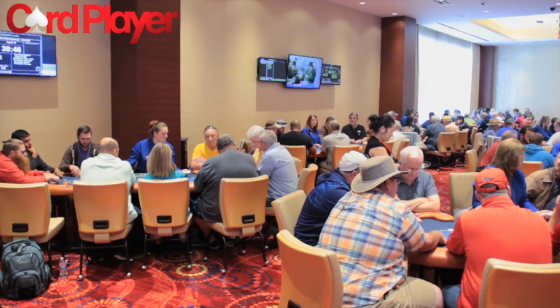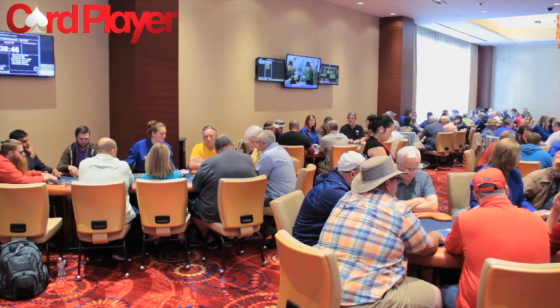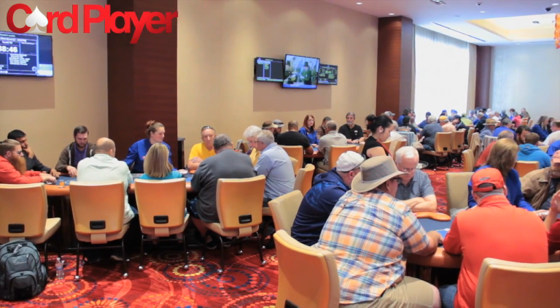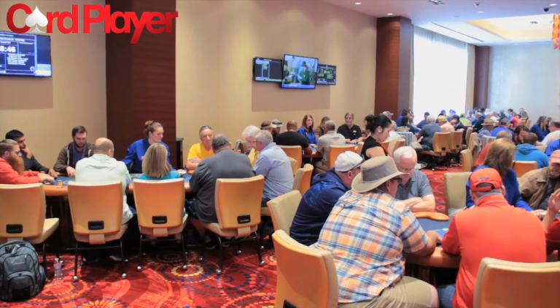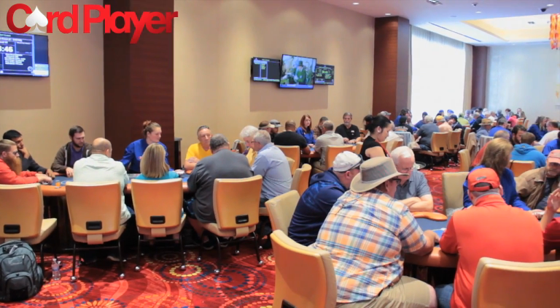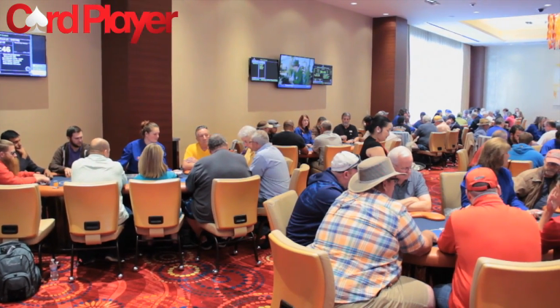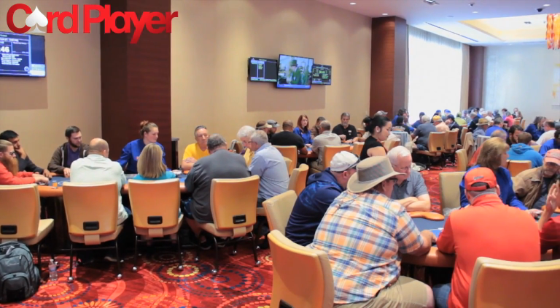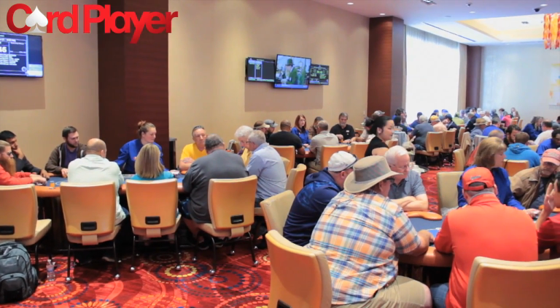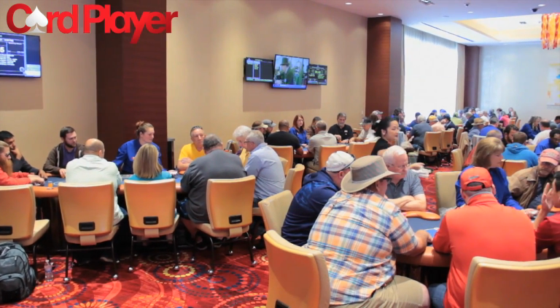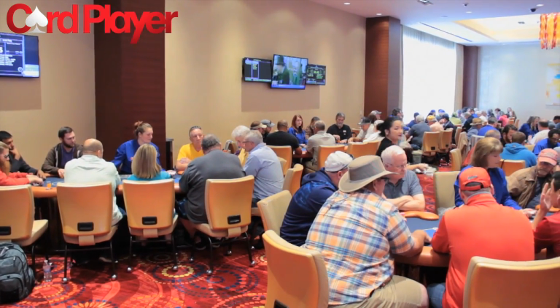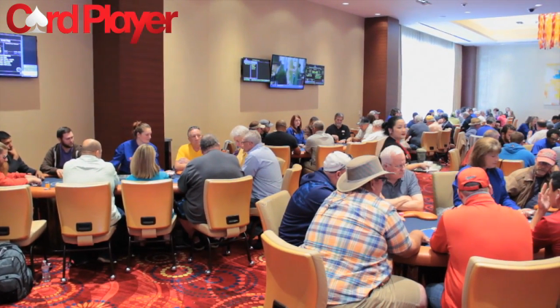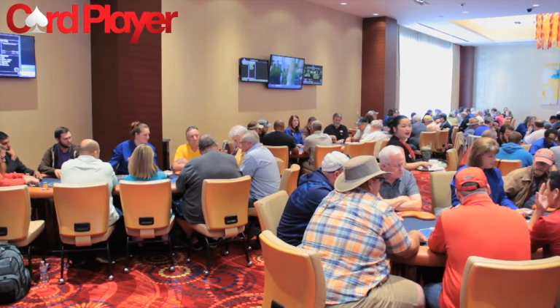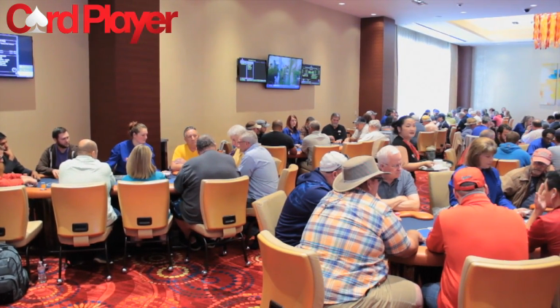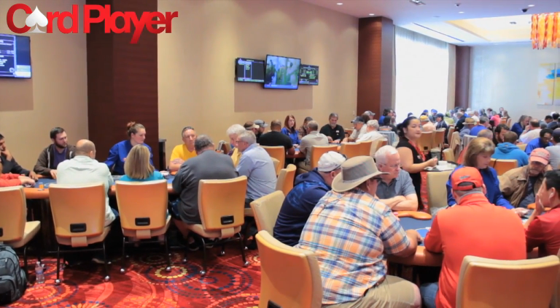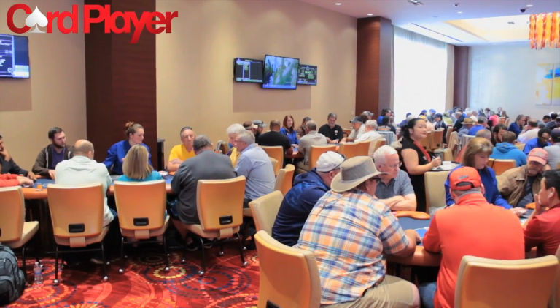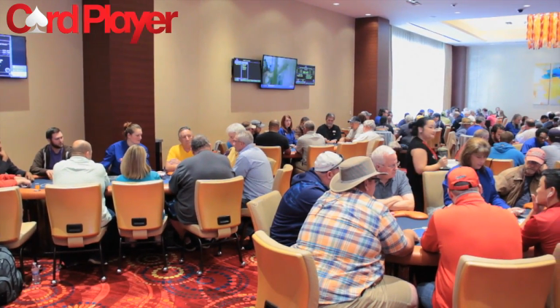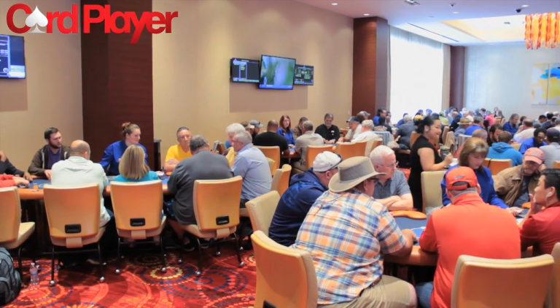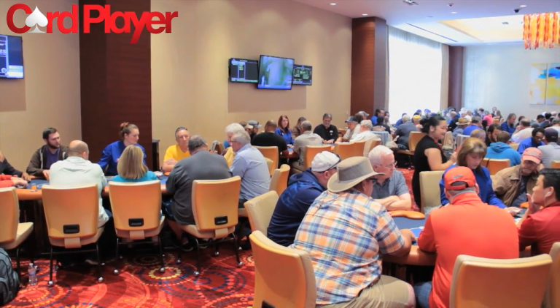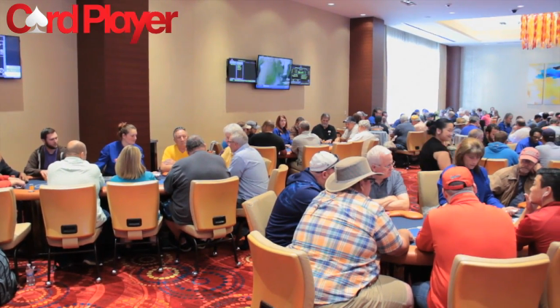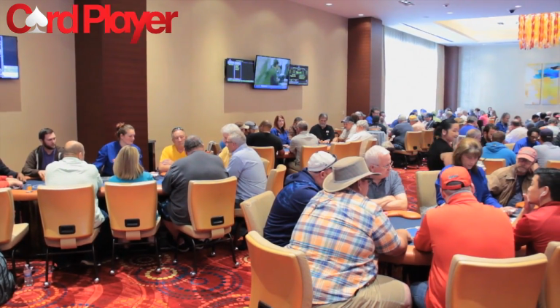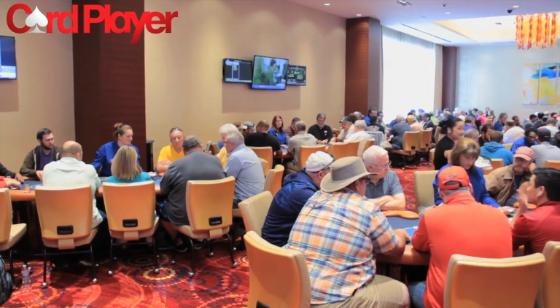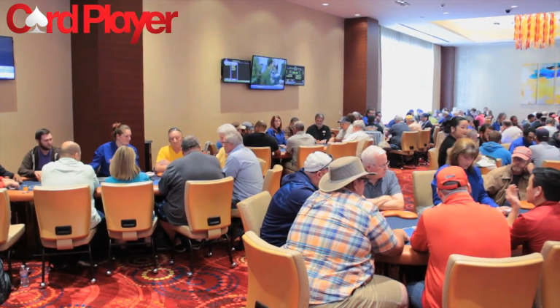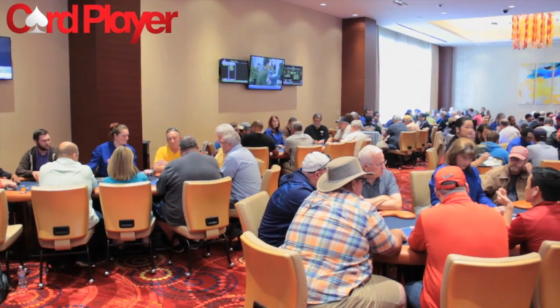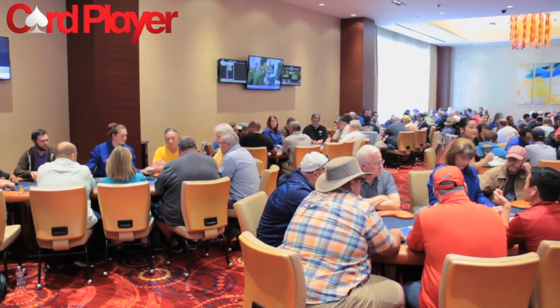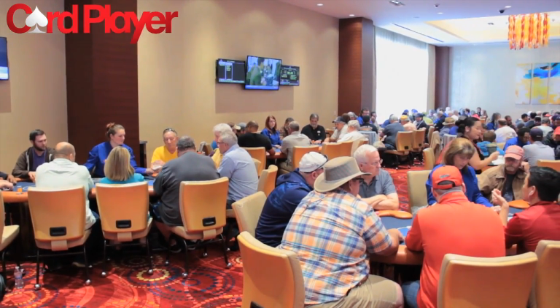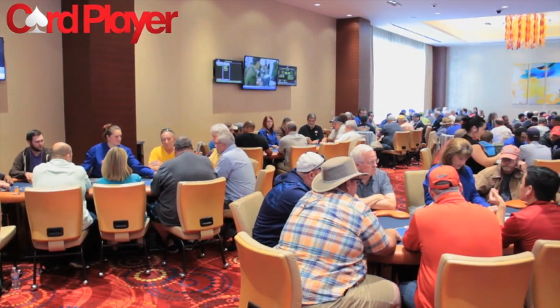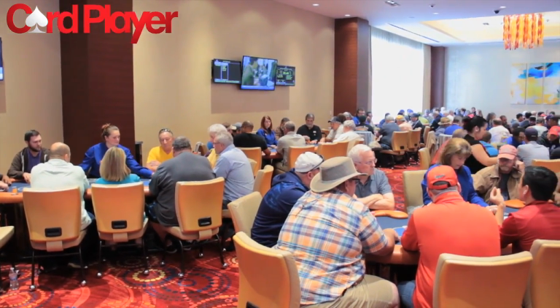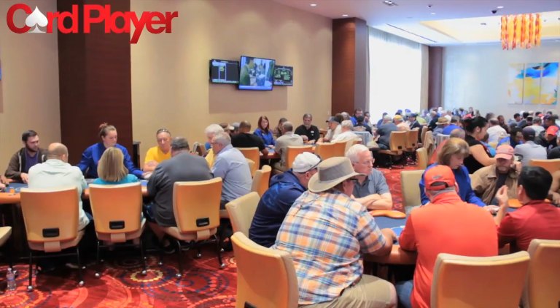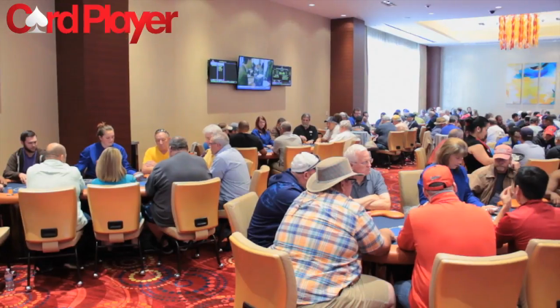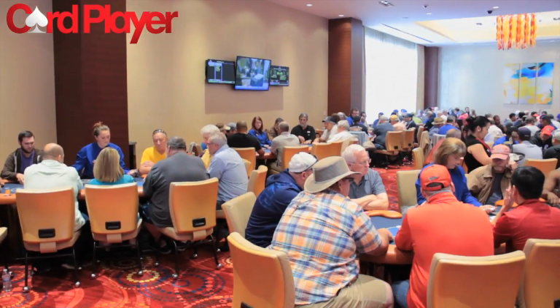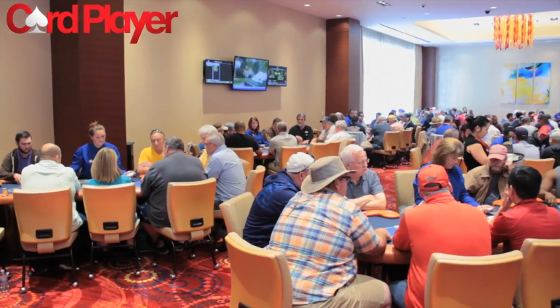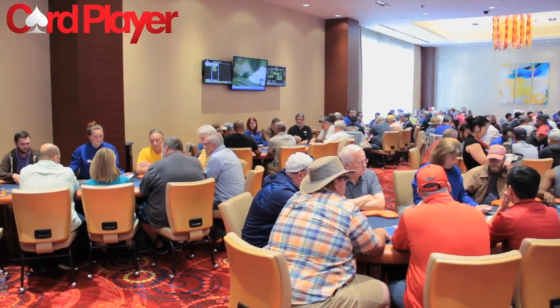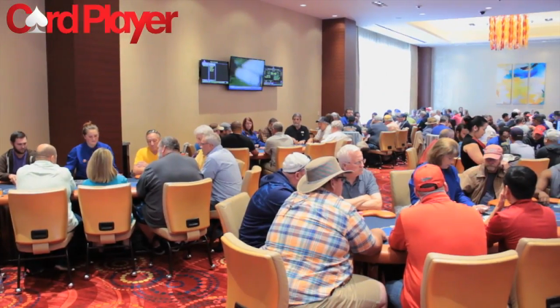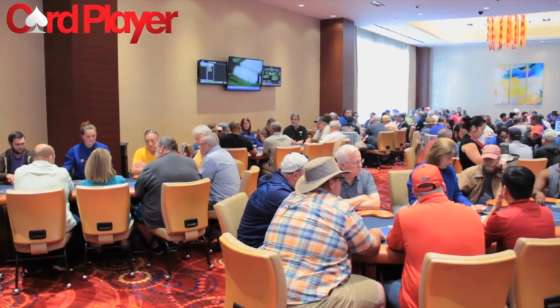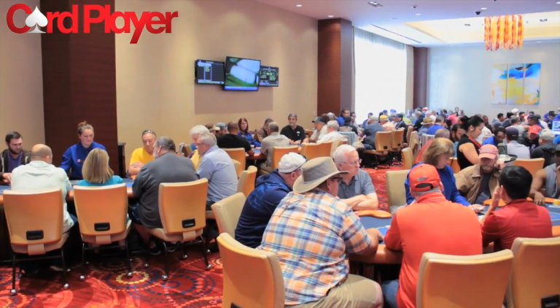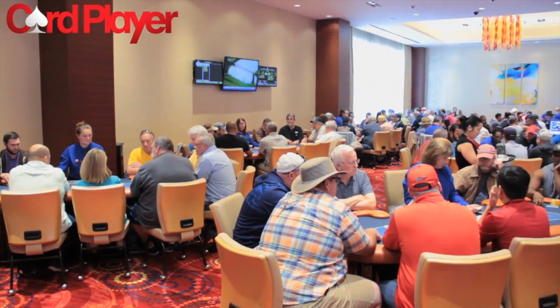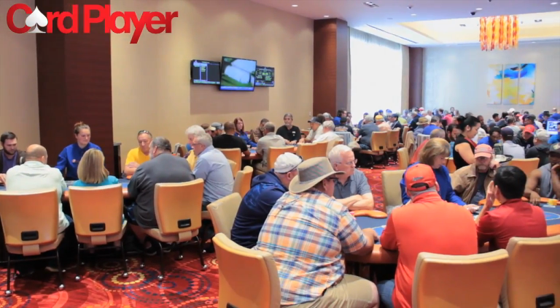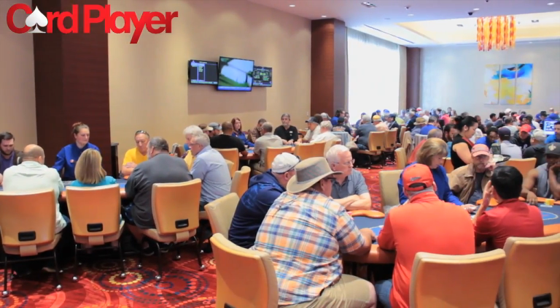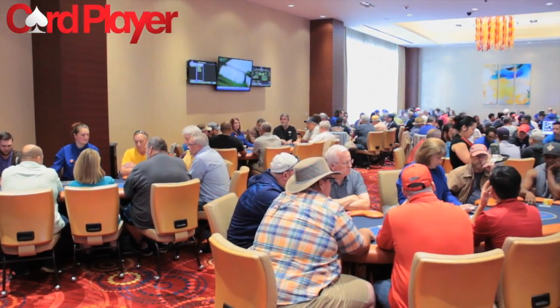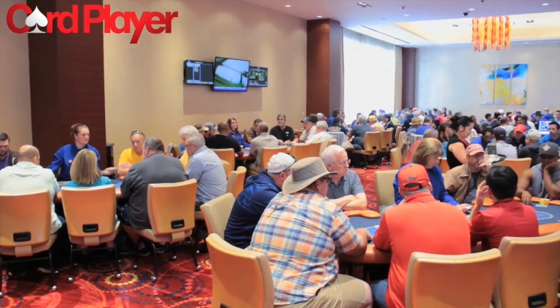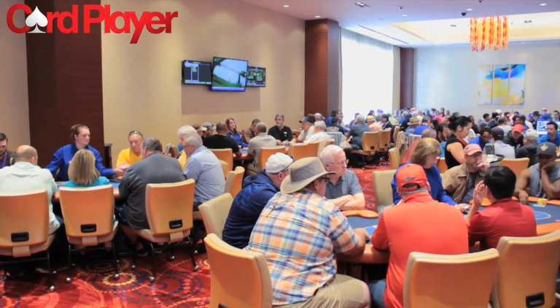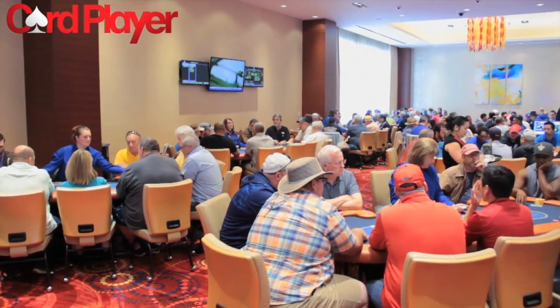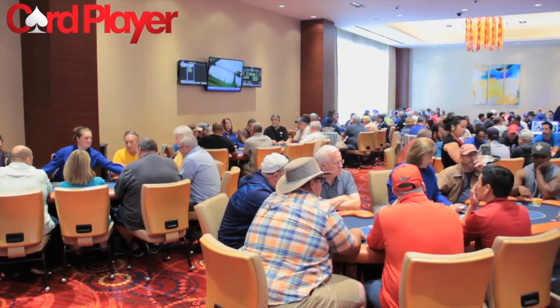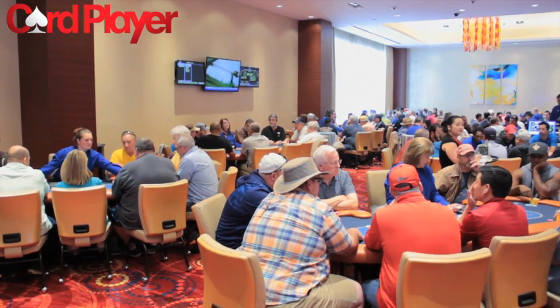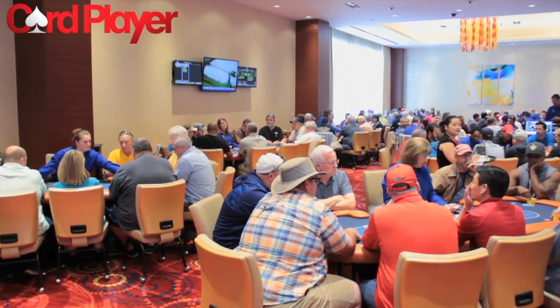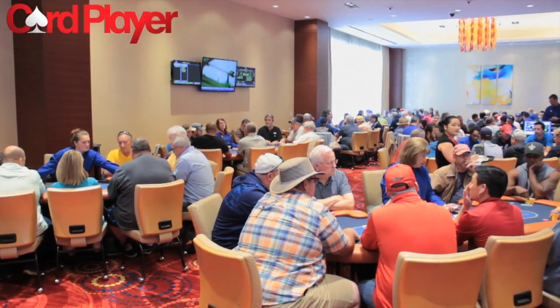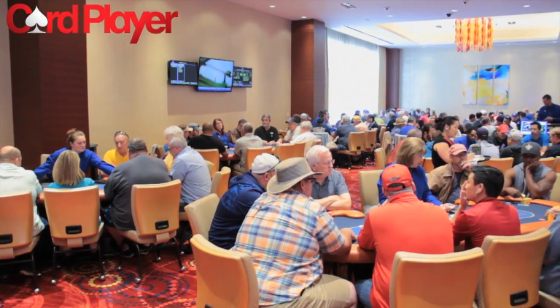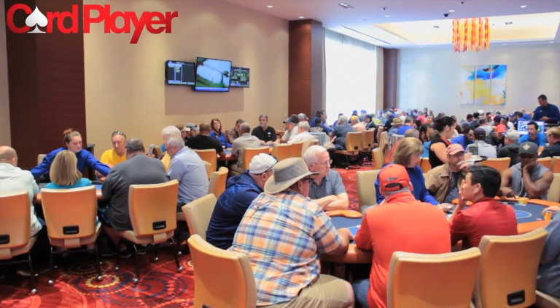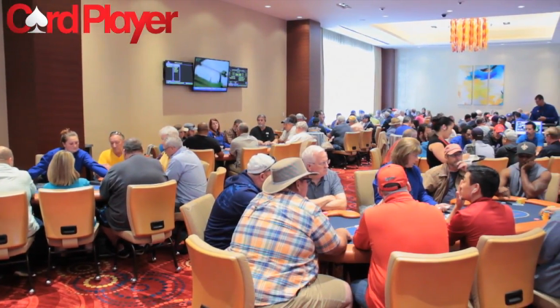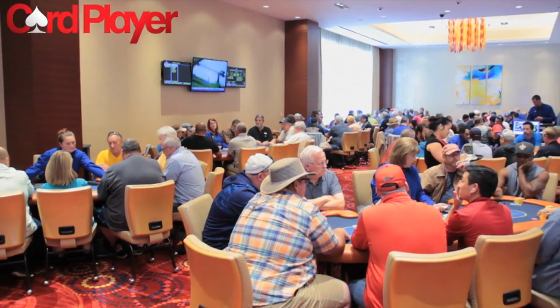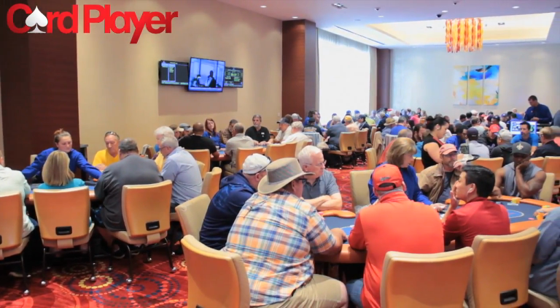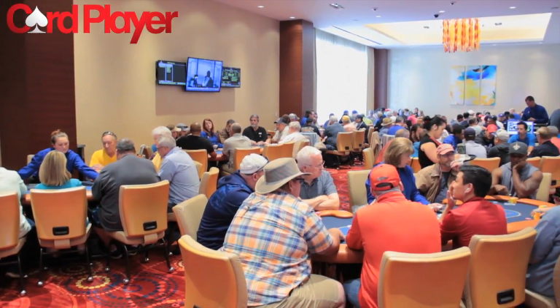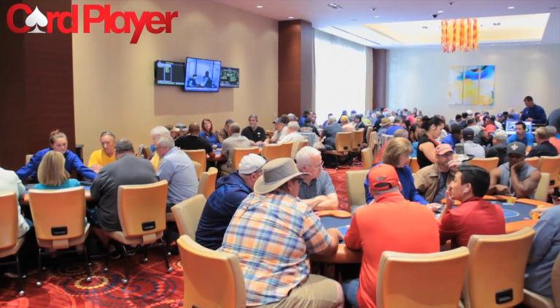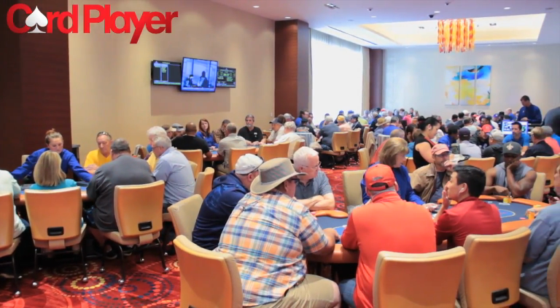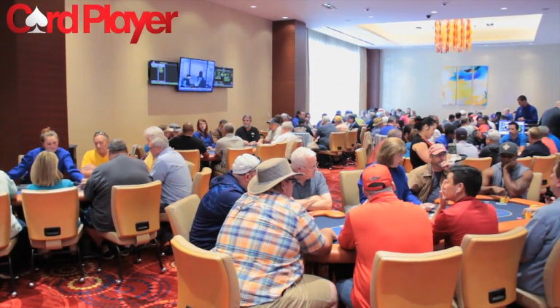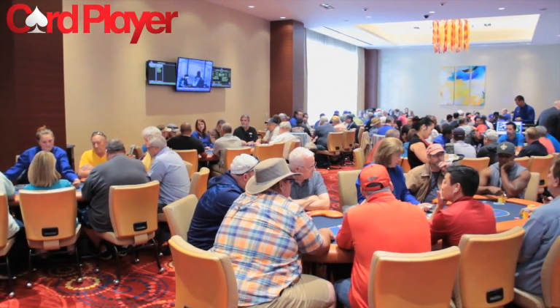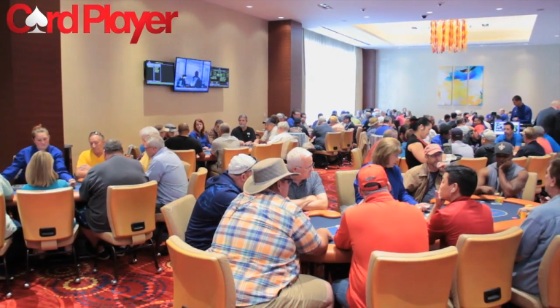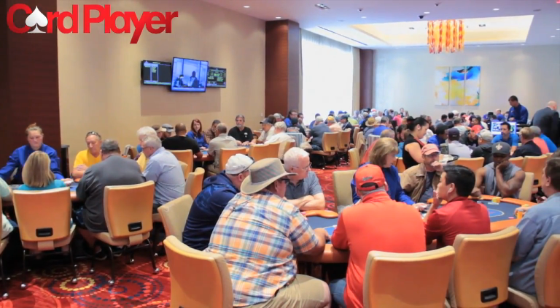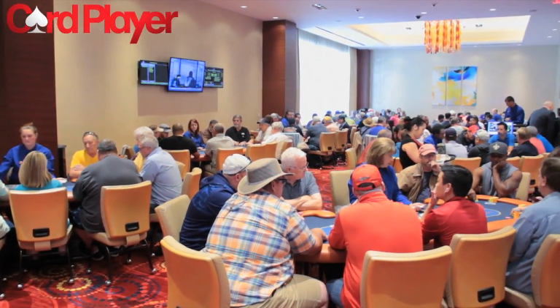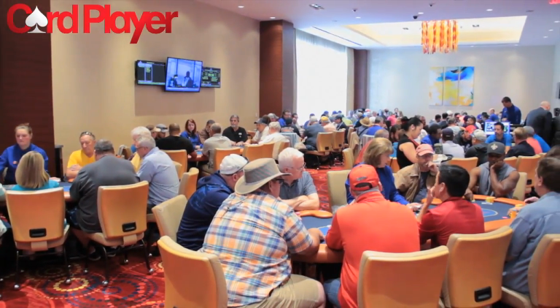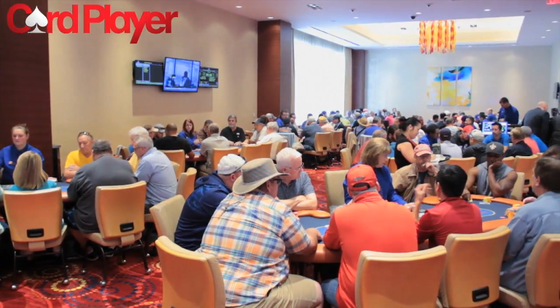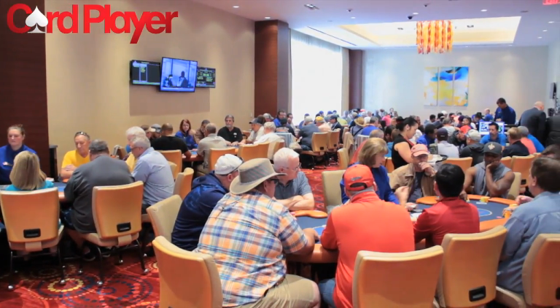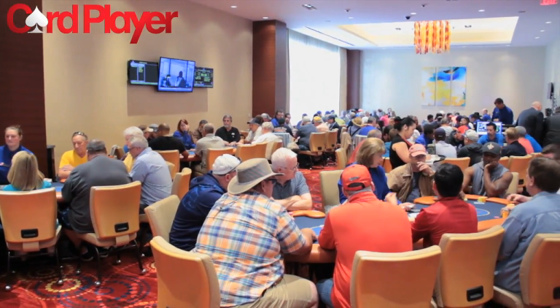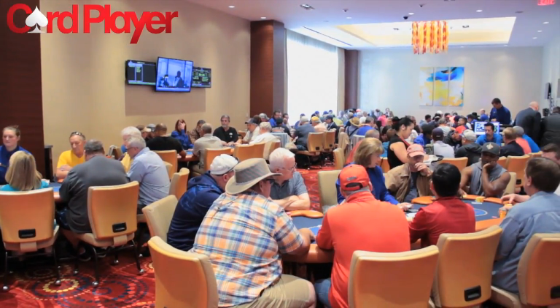The Poker Room has 10 tables situated in a beautiful and spacious room and offers daily tournaments, cash games, and plenty of promotions.